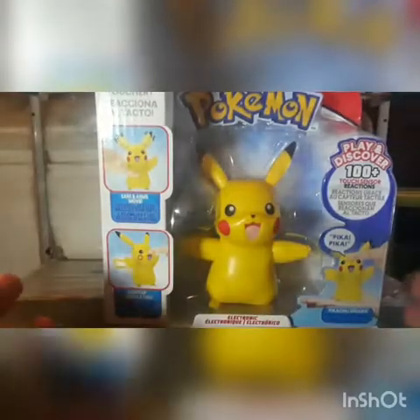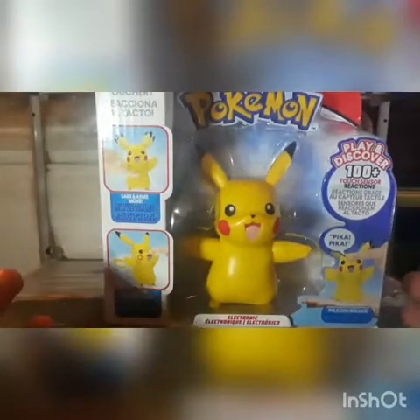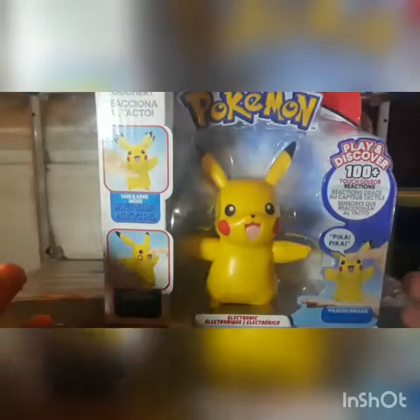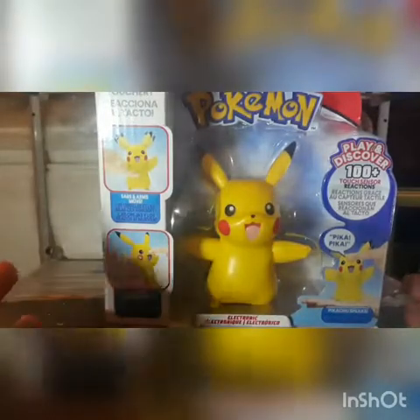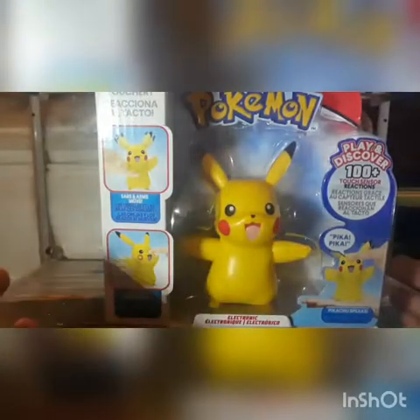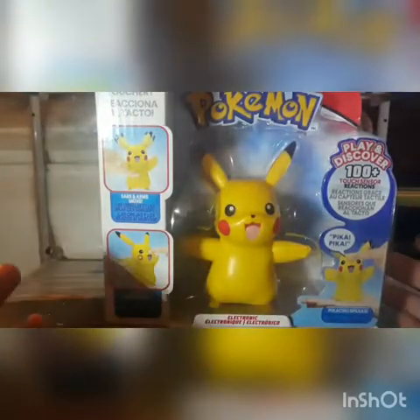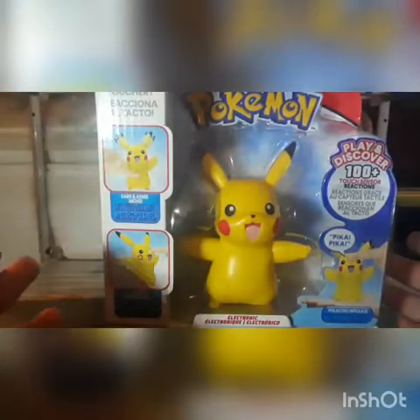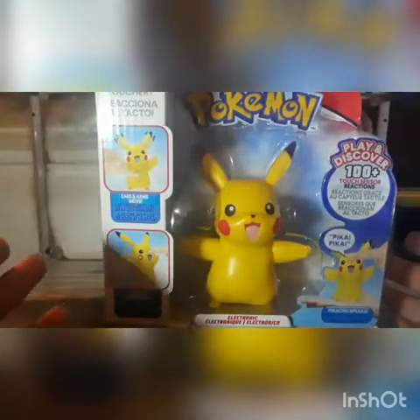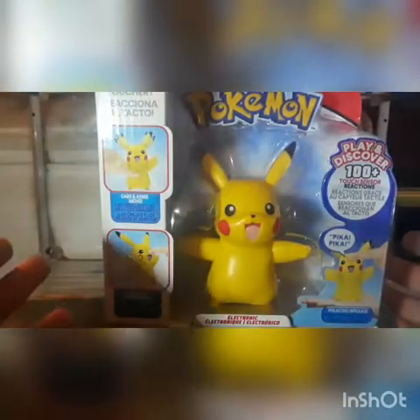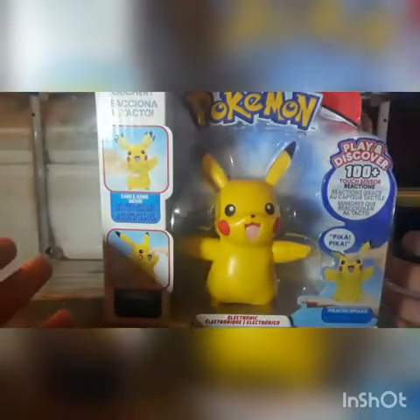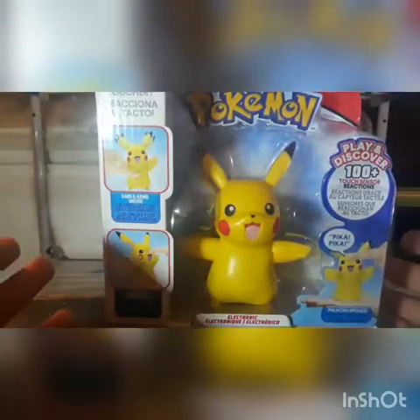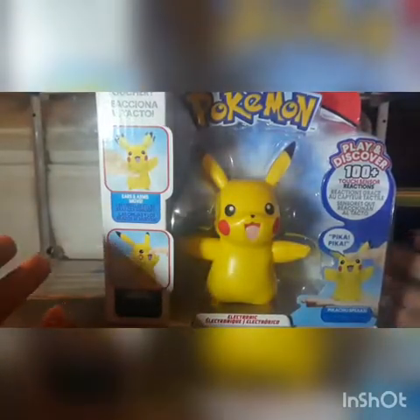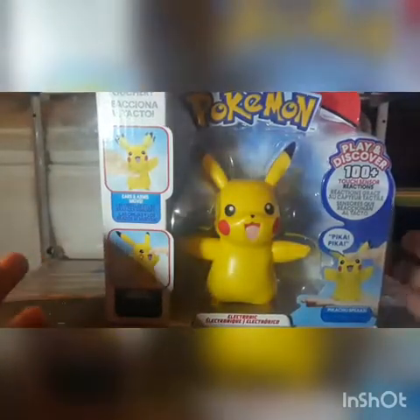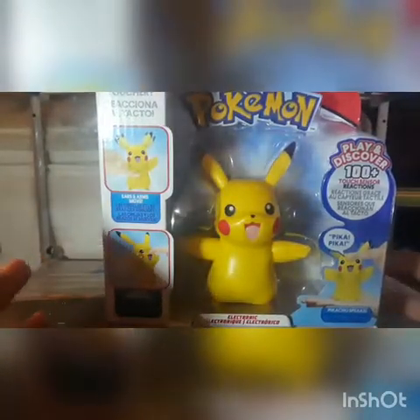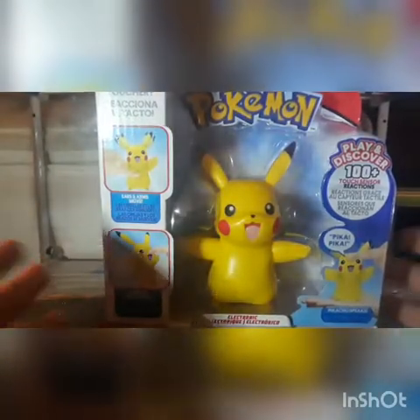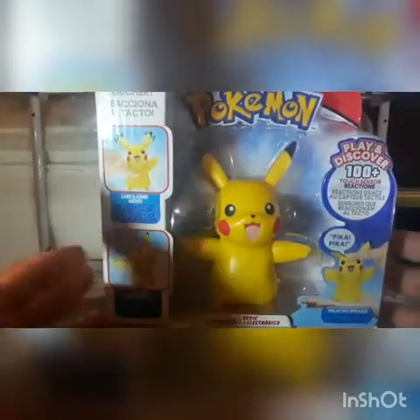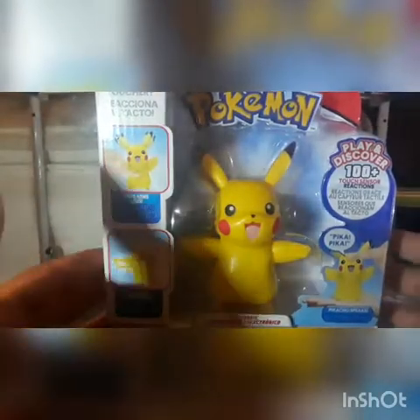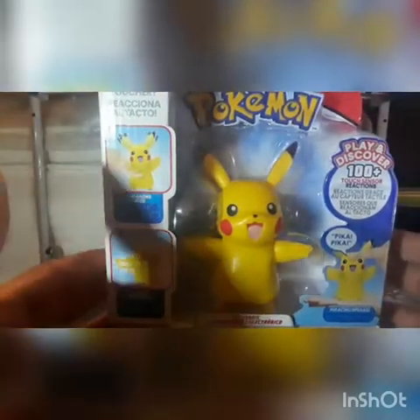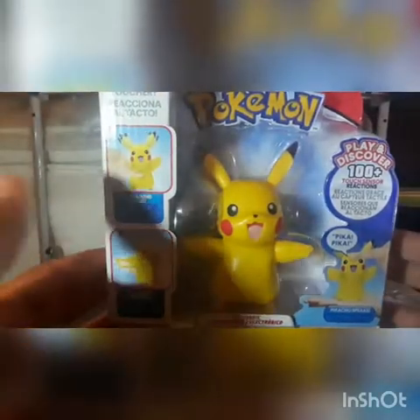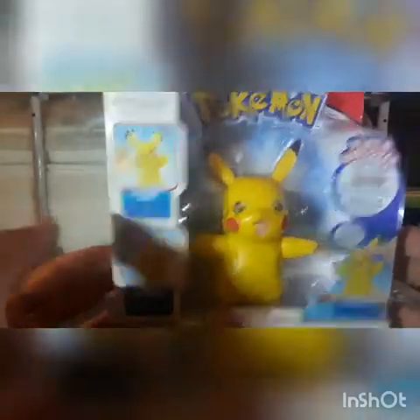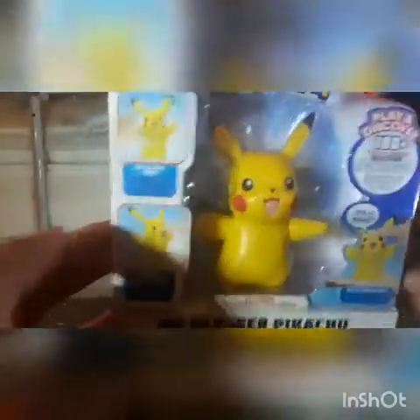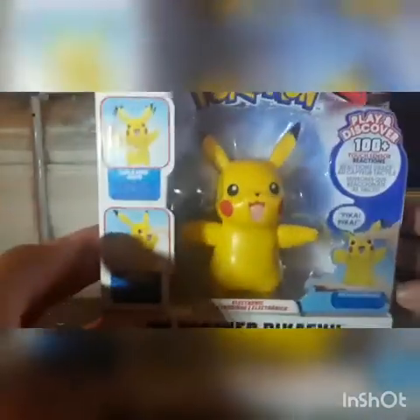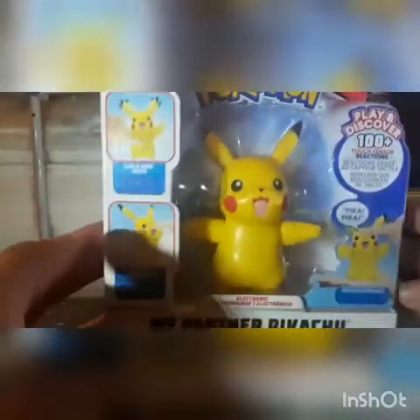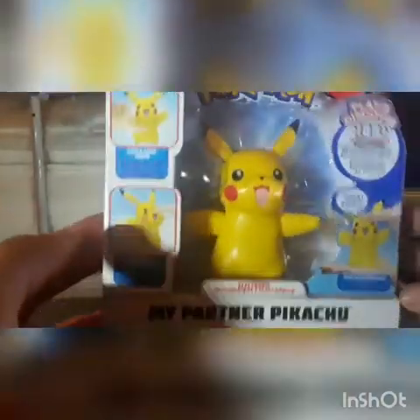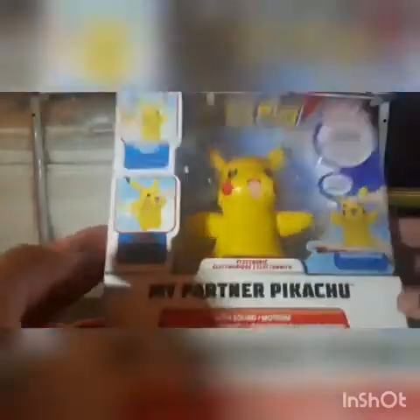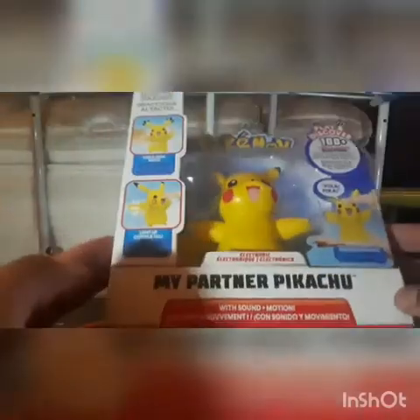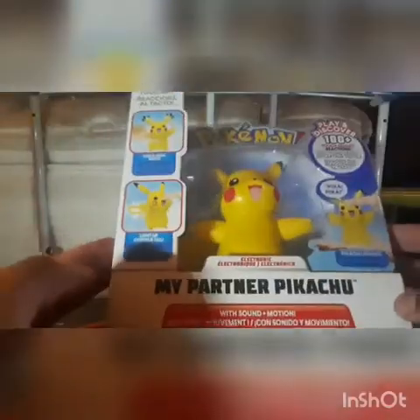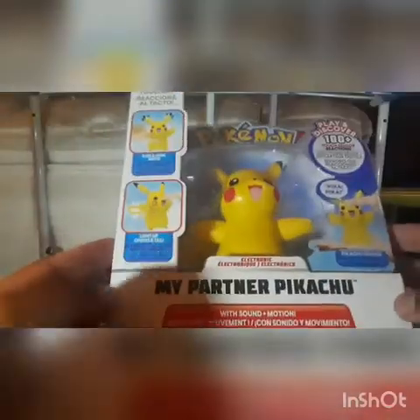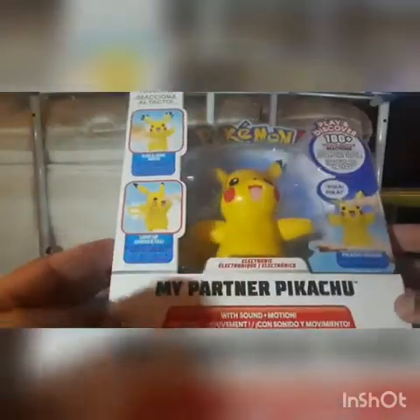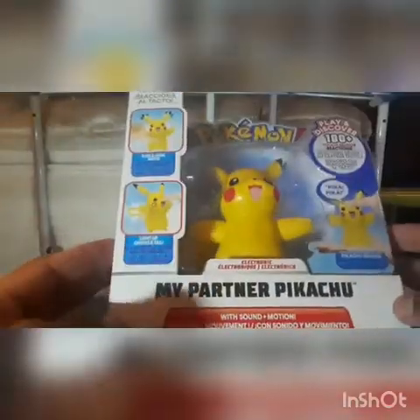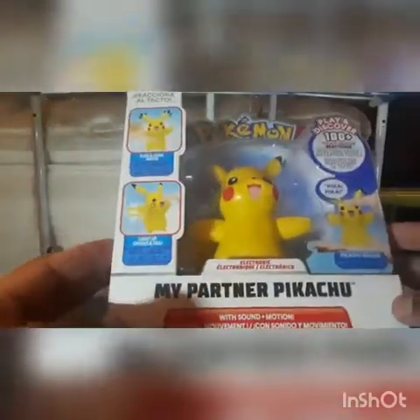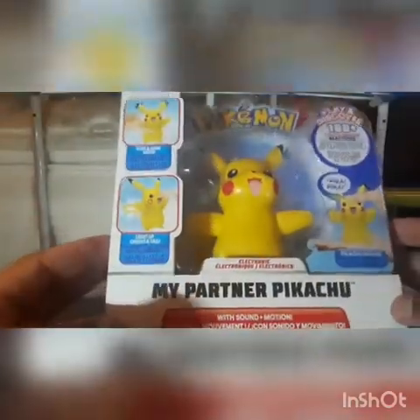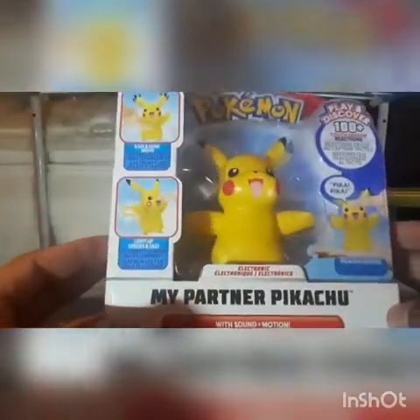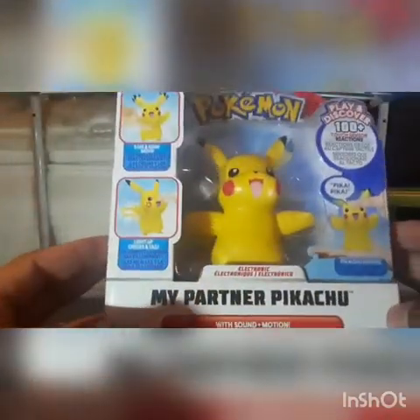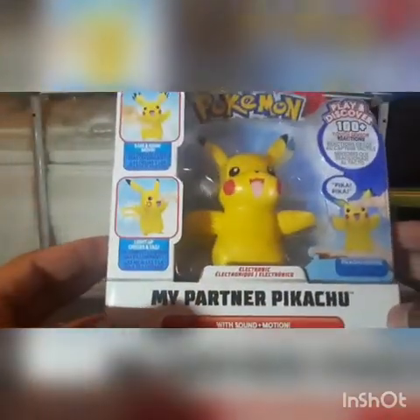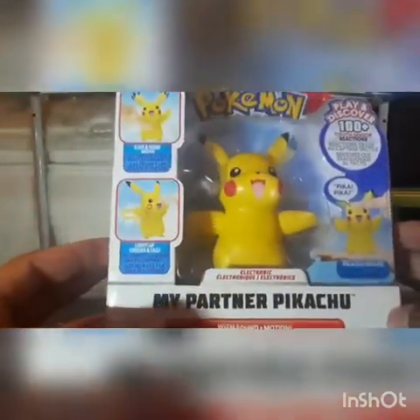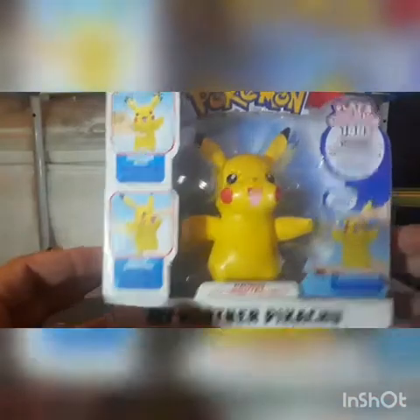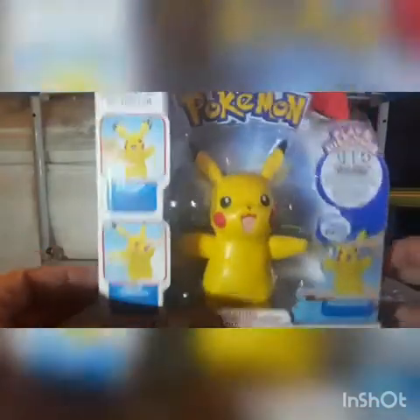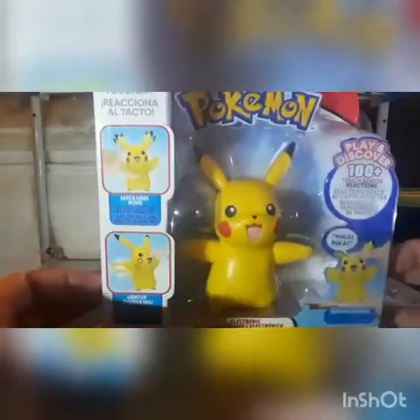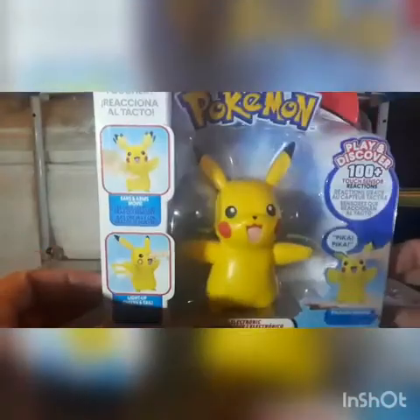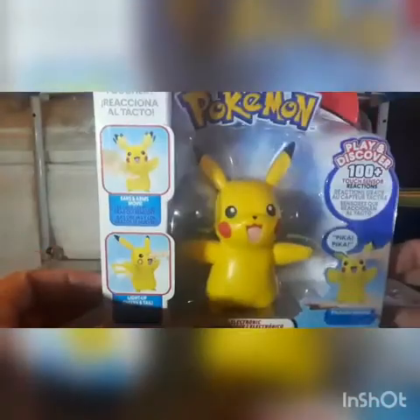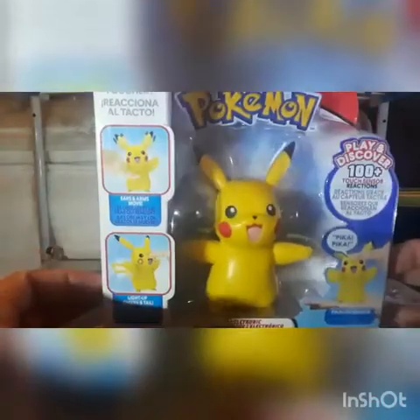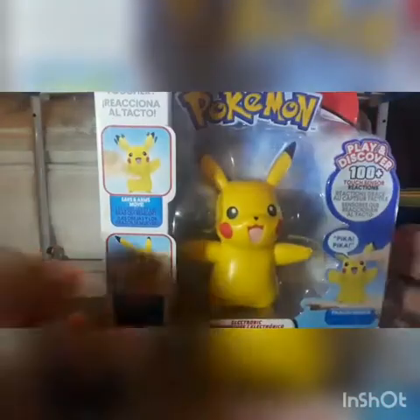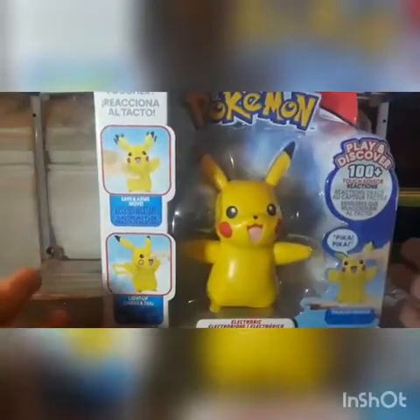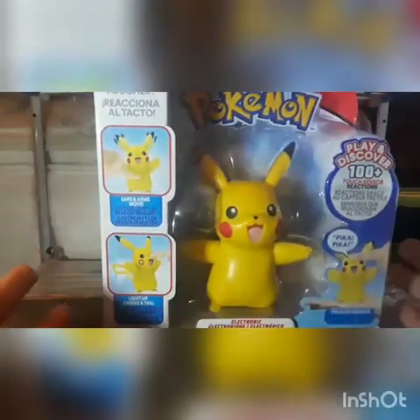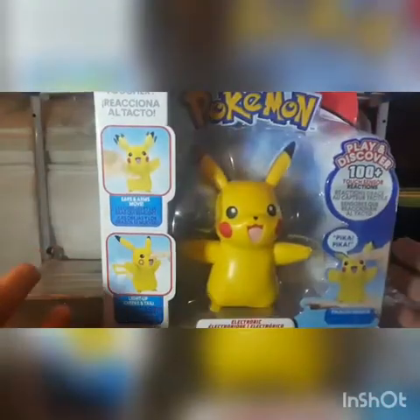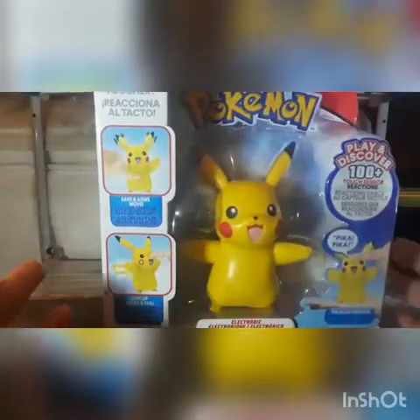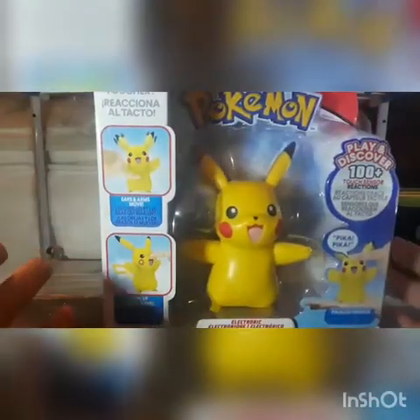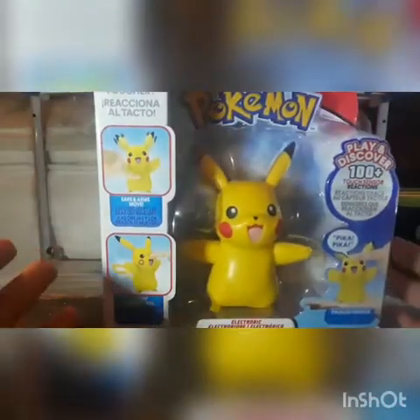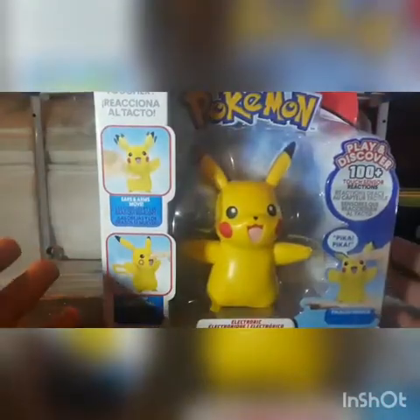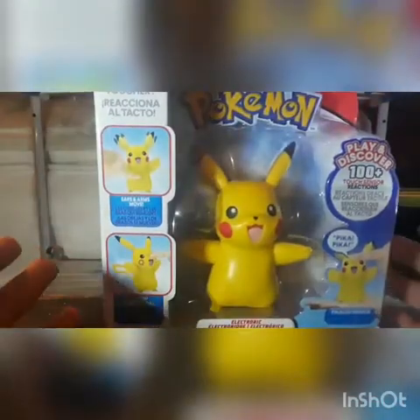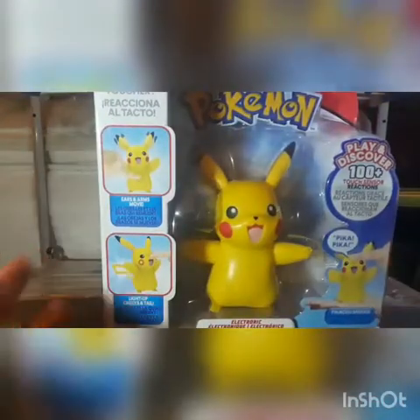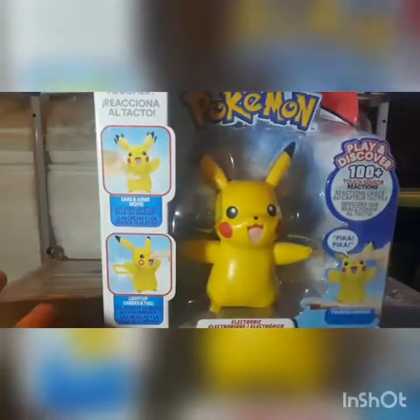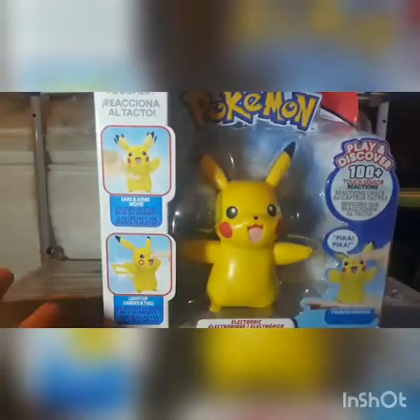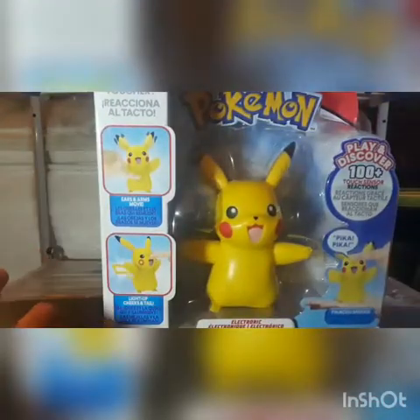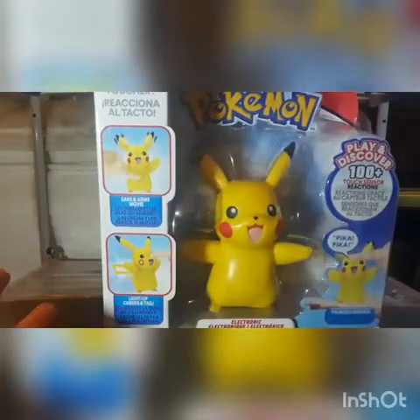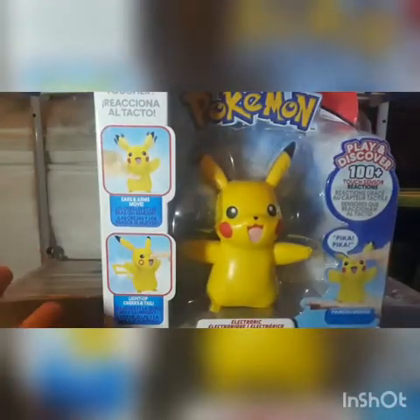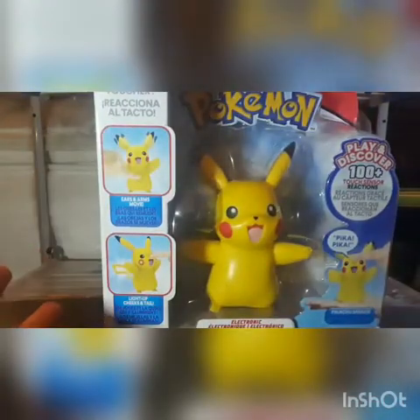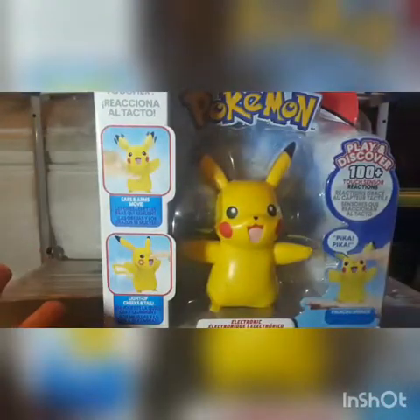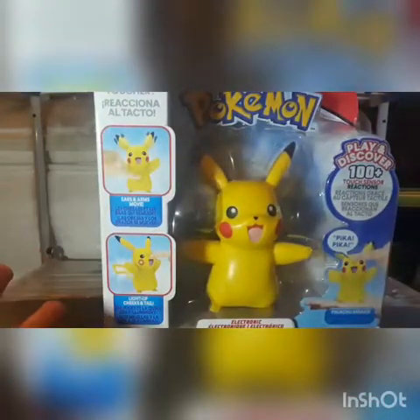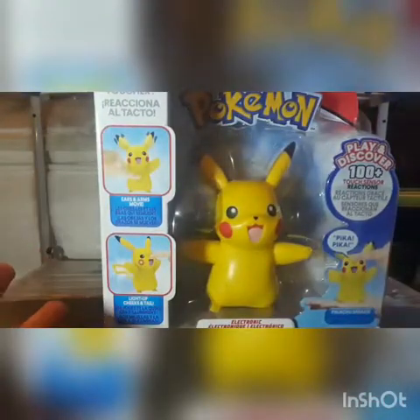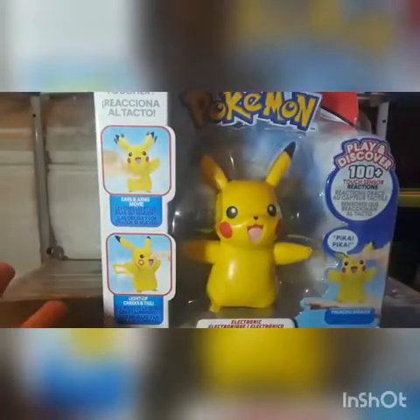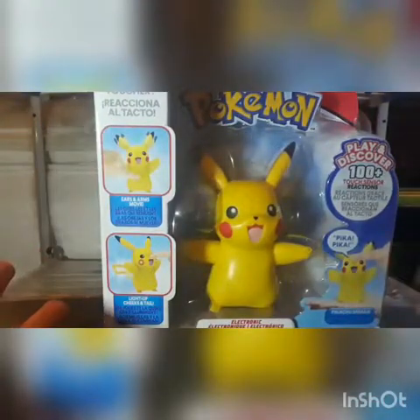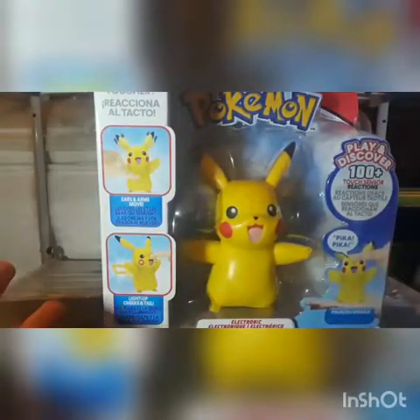What is up you guys, your boy Trainer Power here with a review of my partner Pikachu figure from Wicked Cool Toys. This figure is very cool.